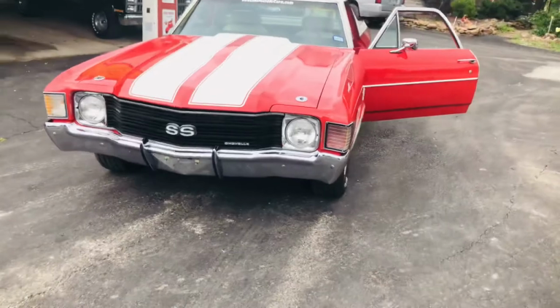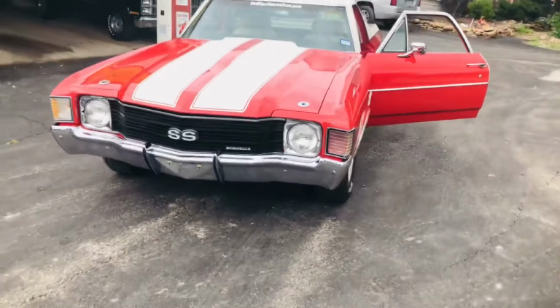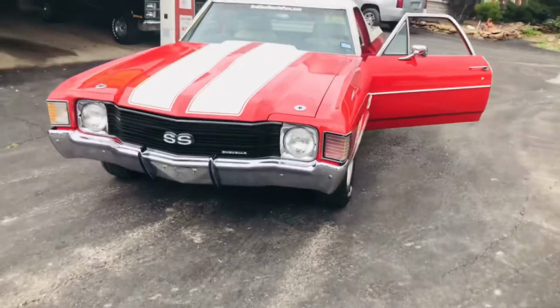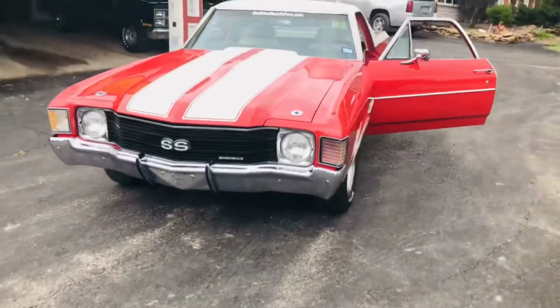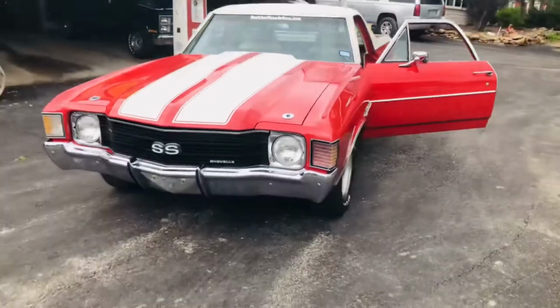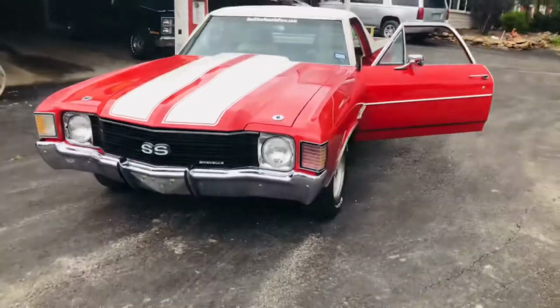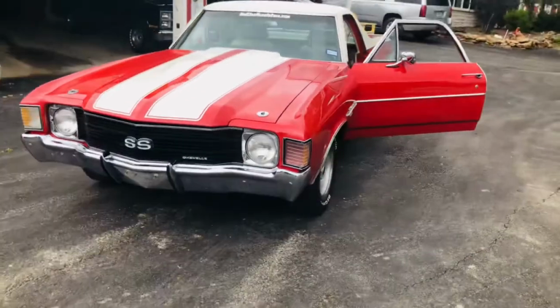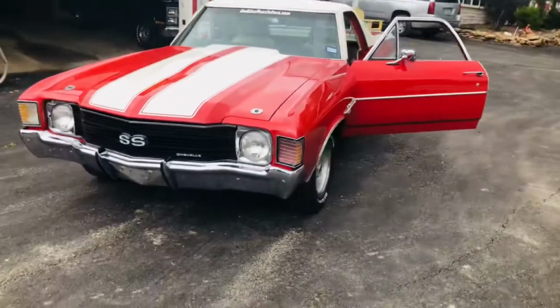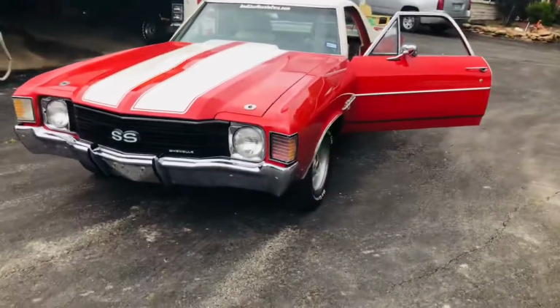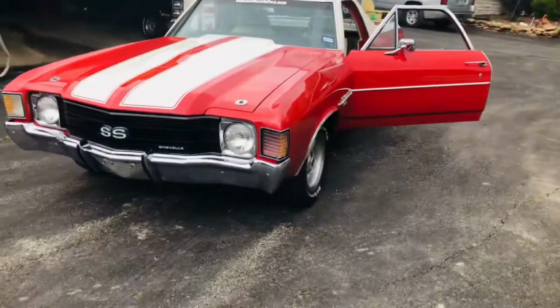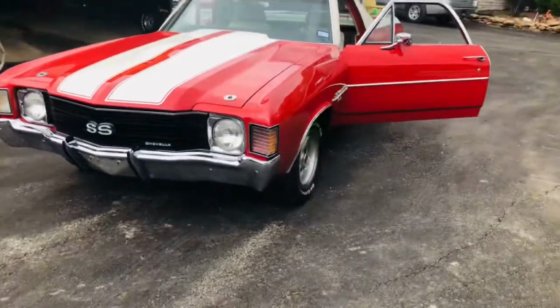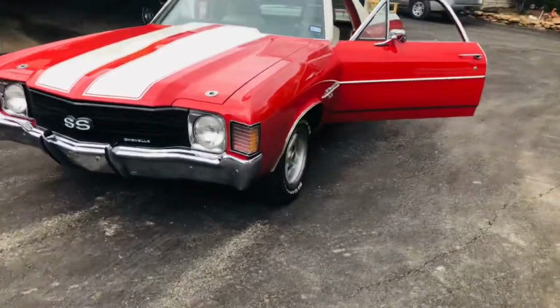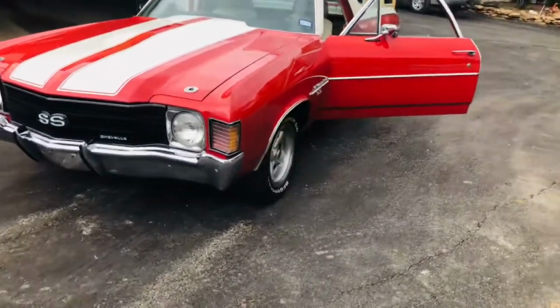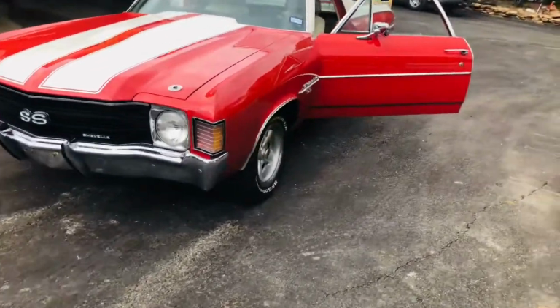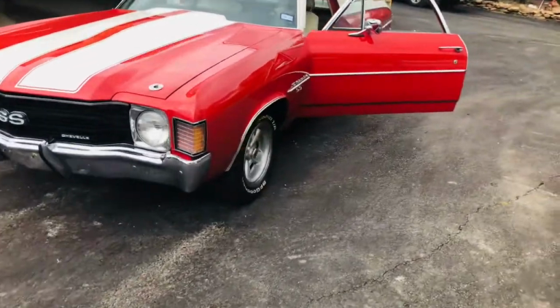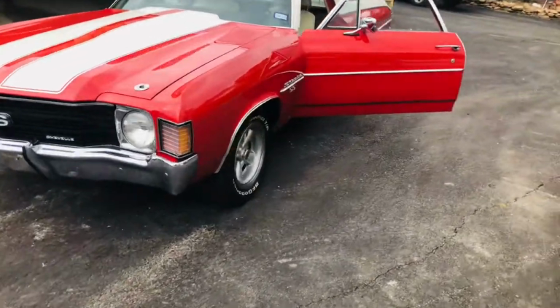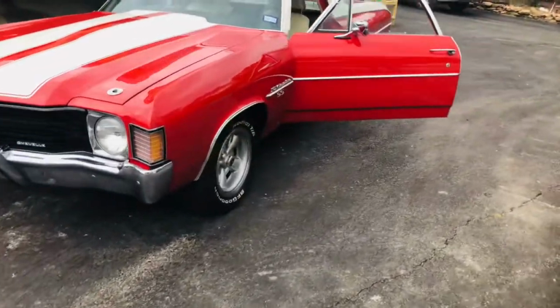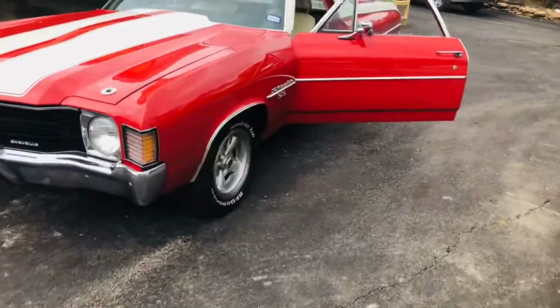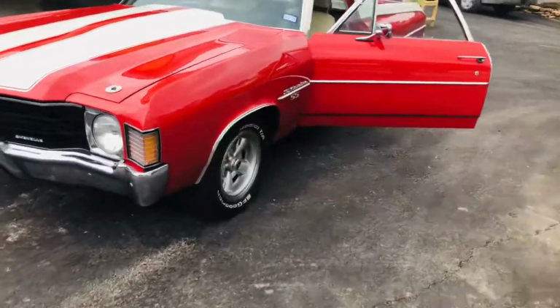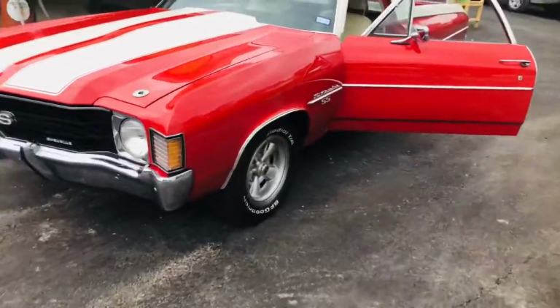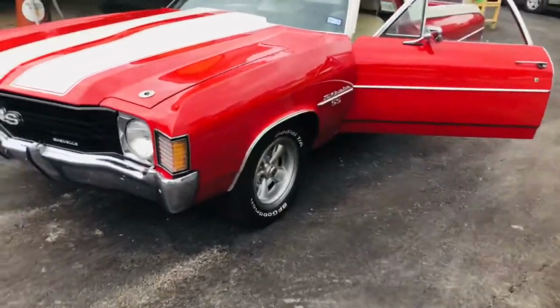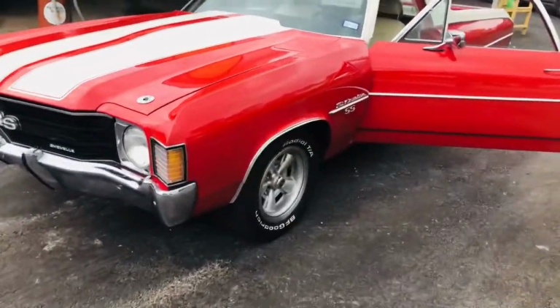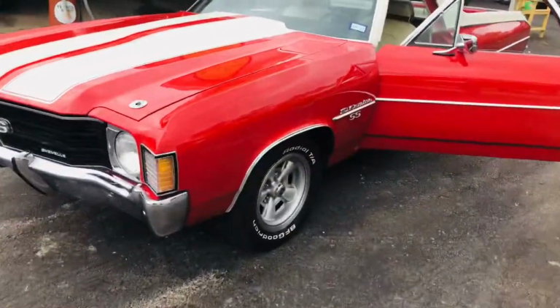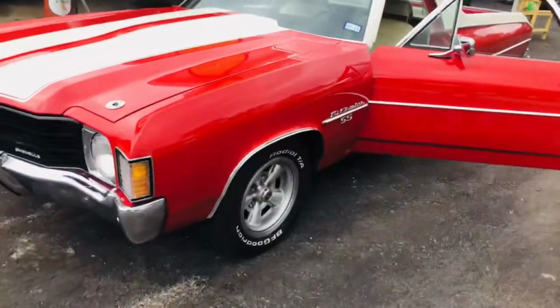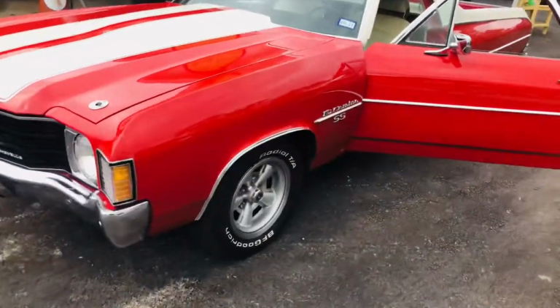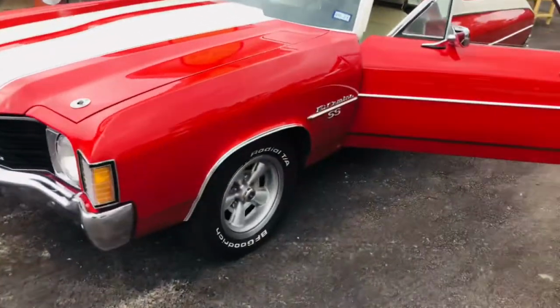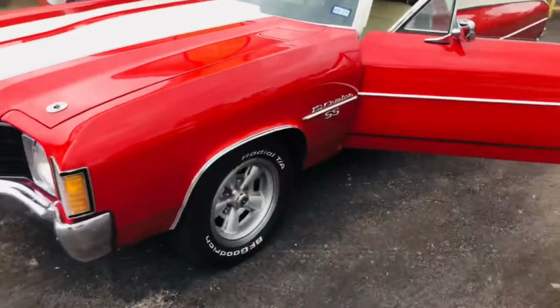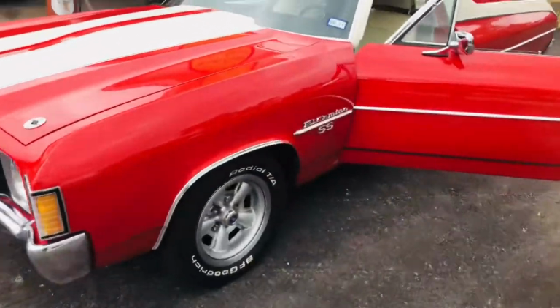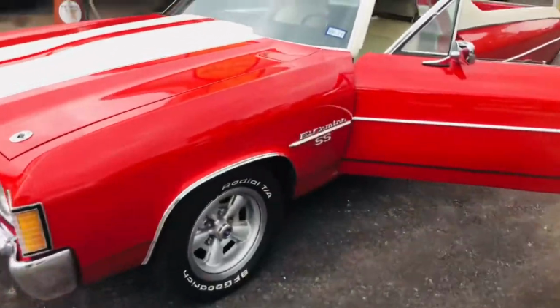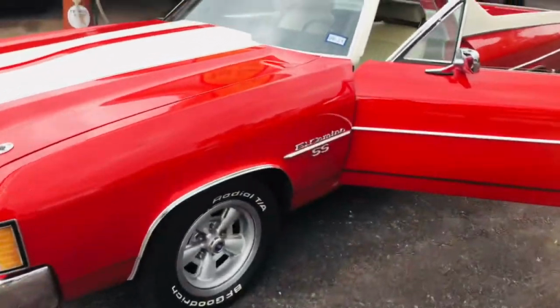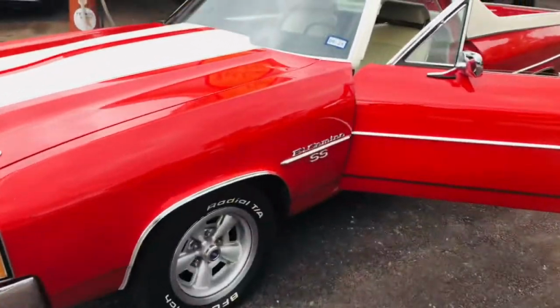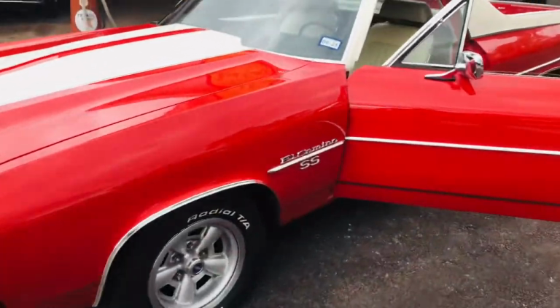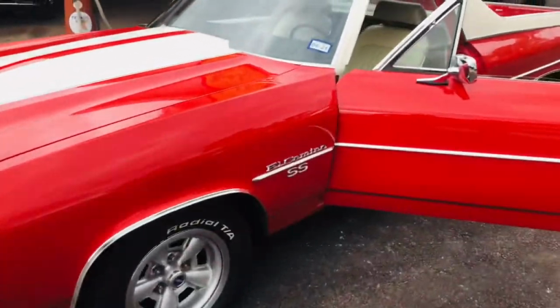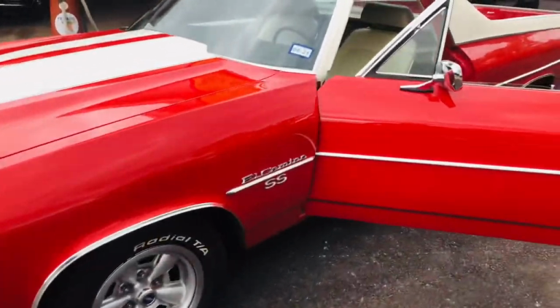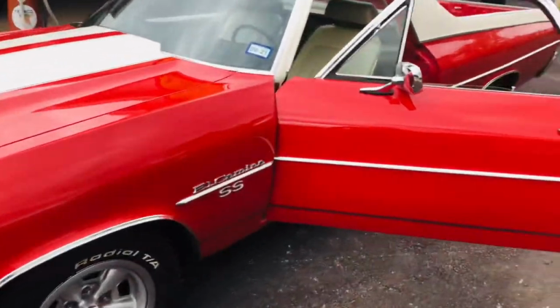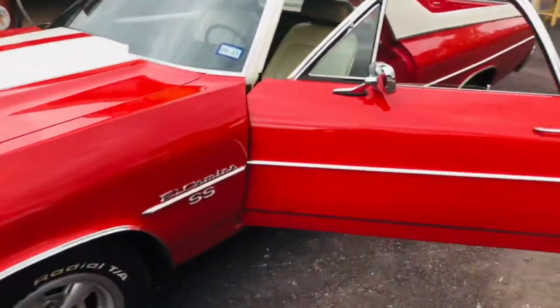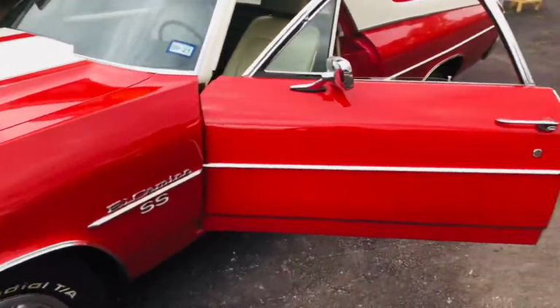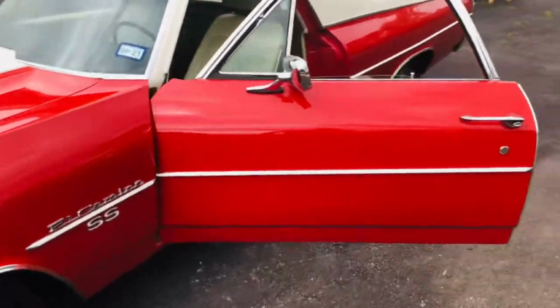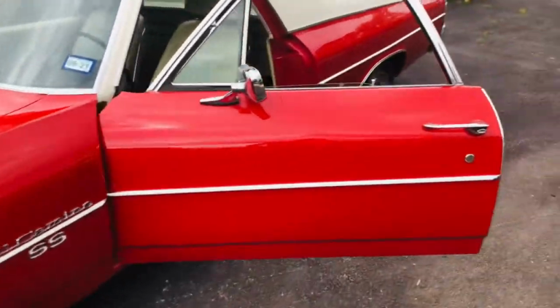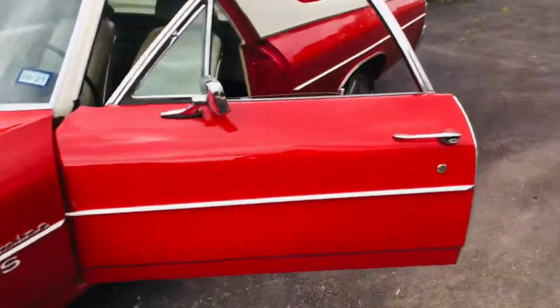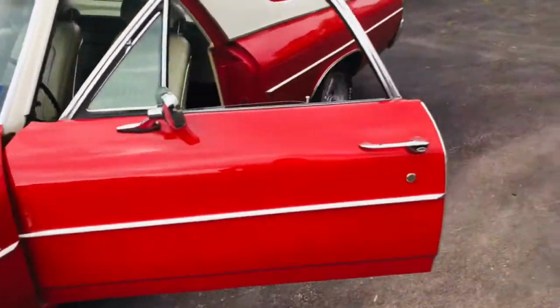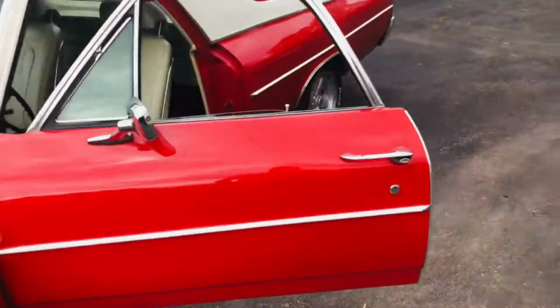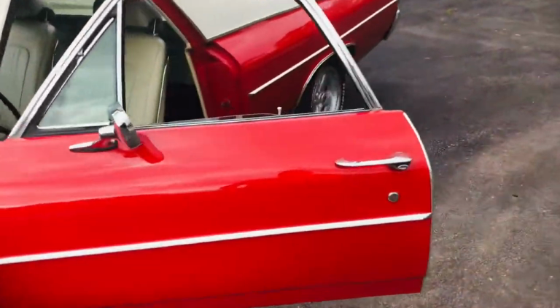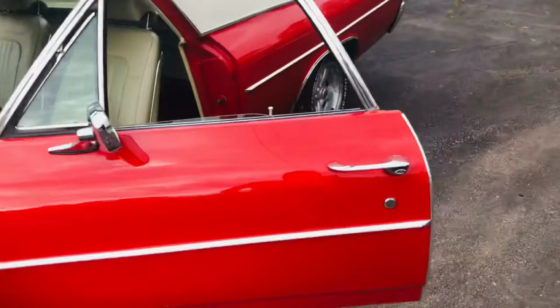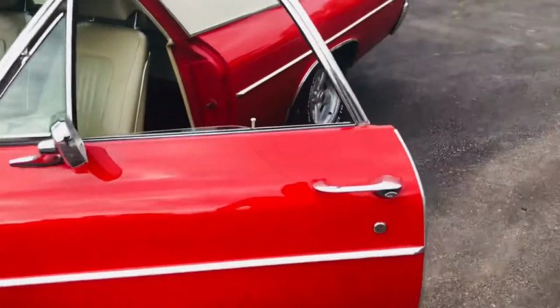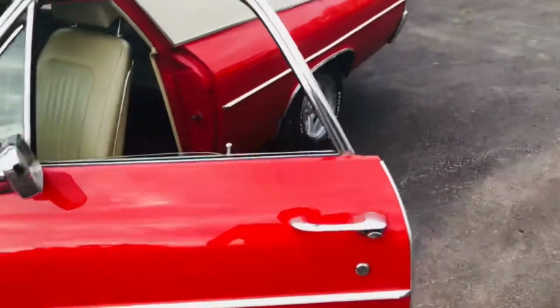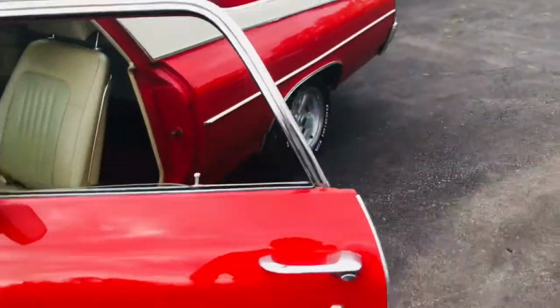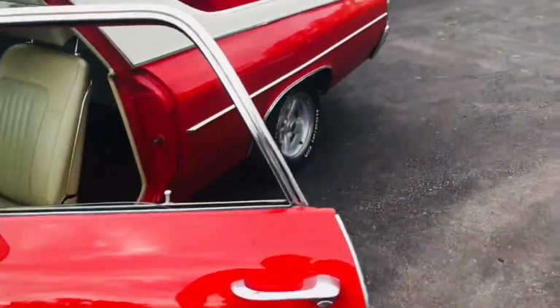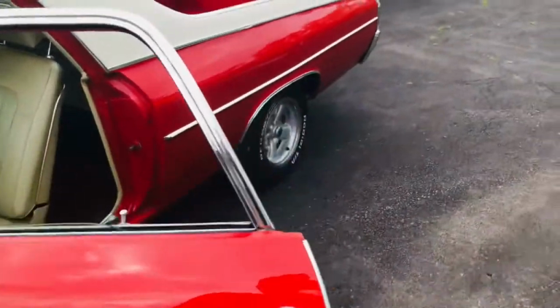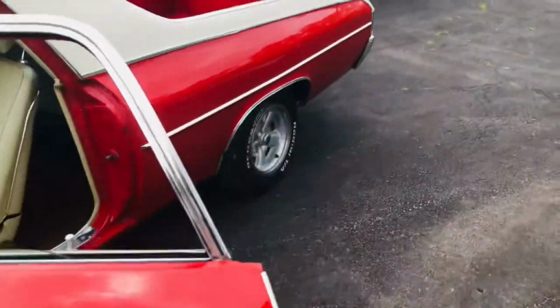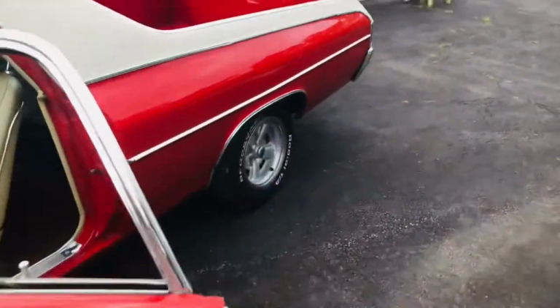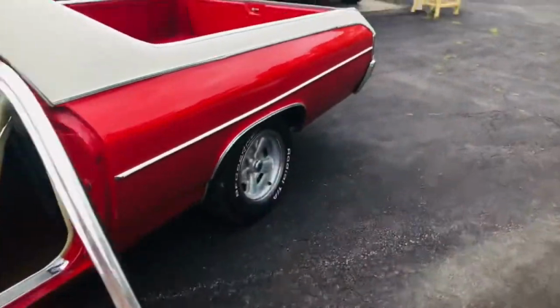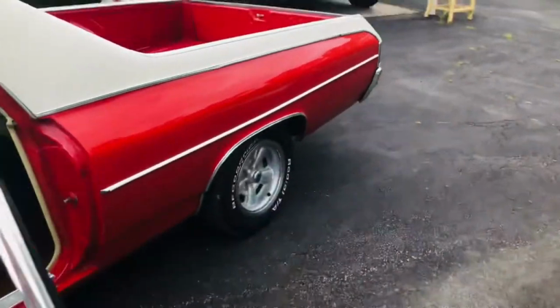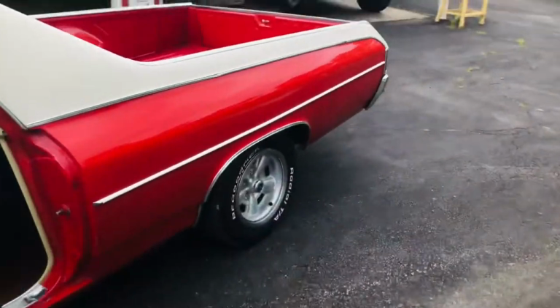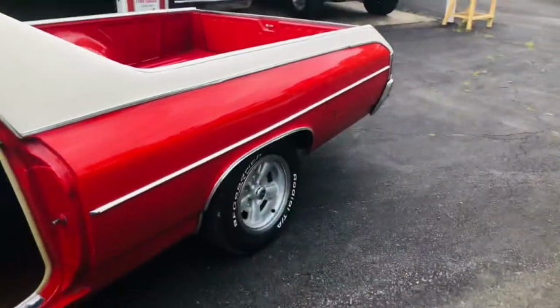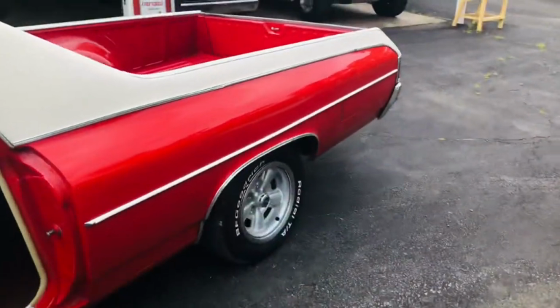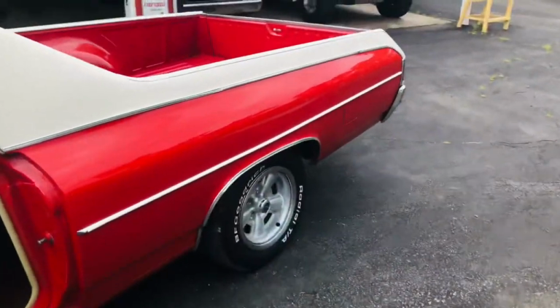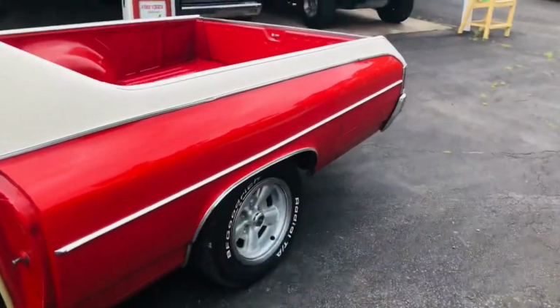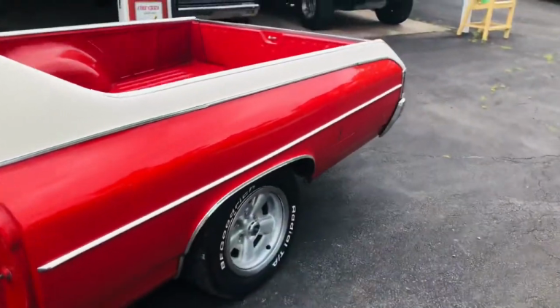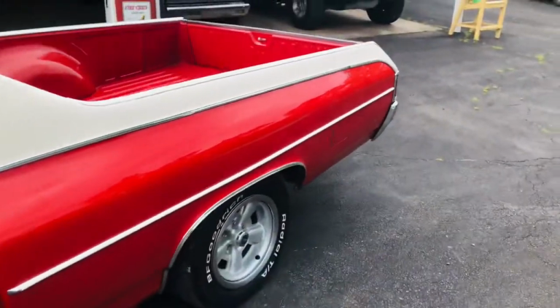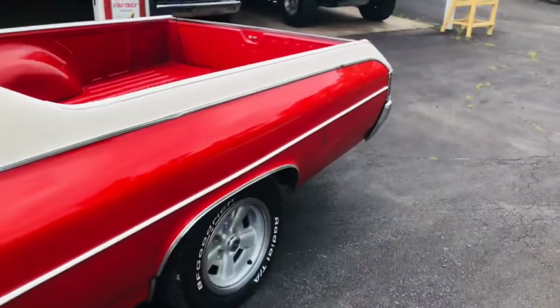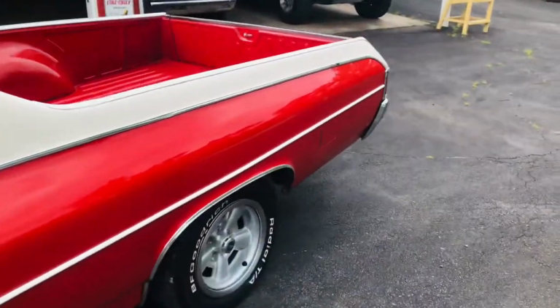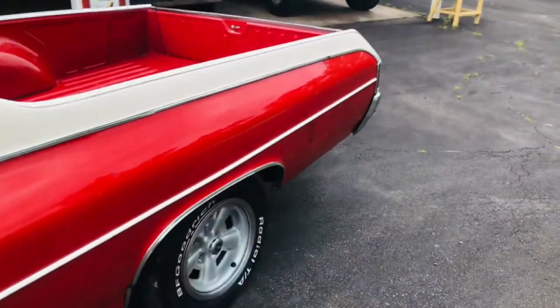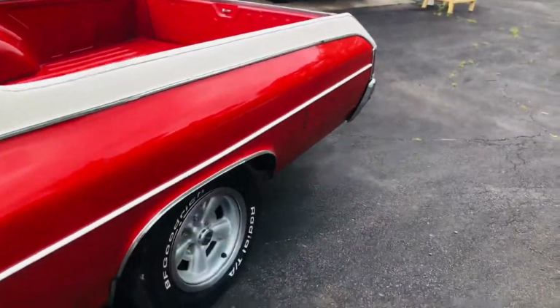Factory 12 bolt, factory original wheels. From what I understand, one repaint in its life.